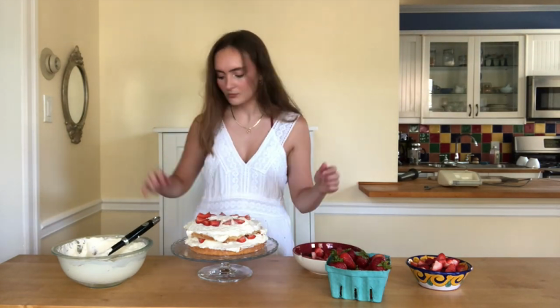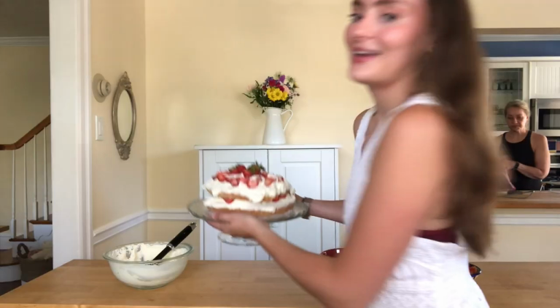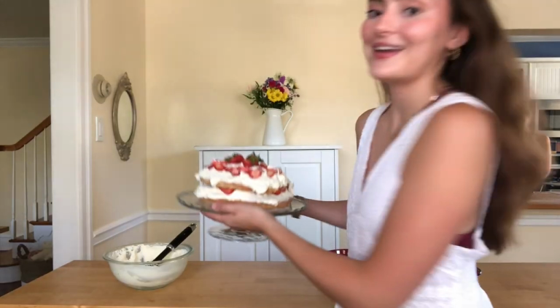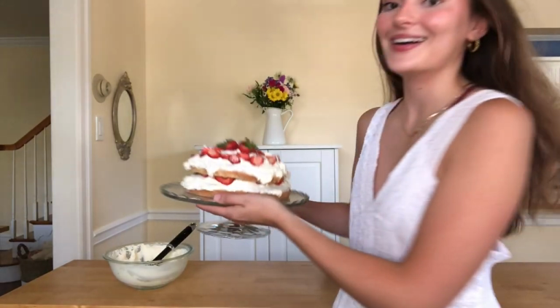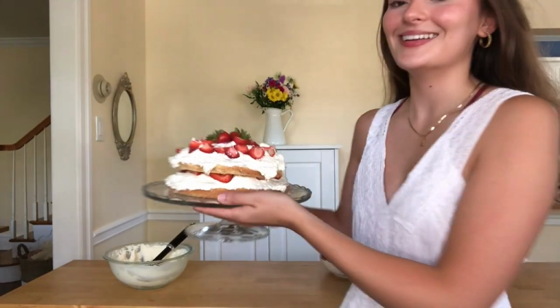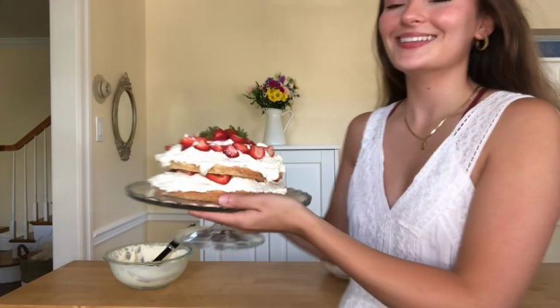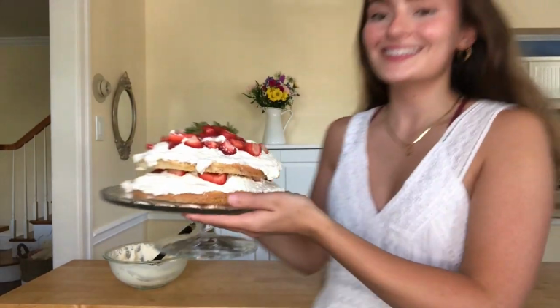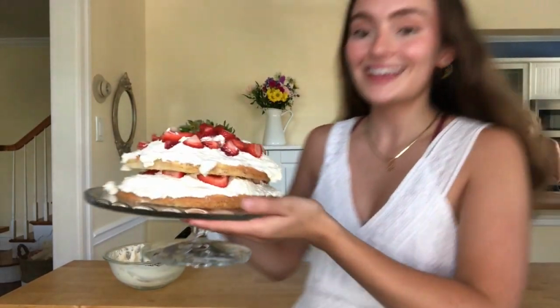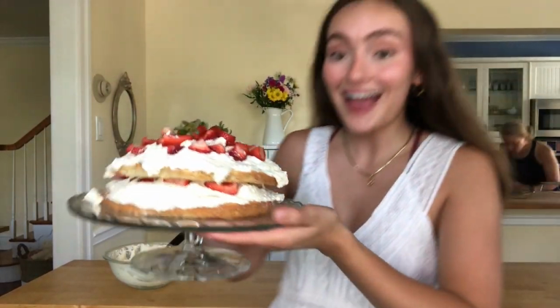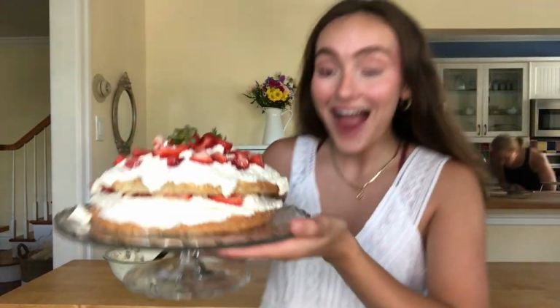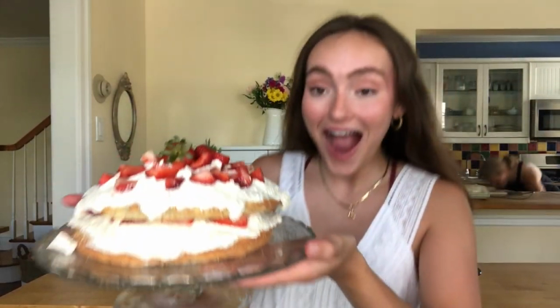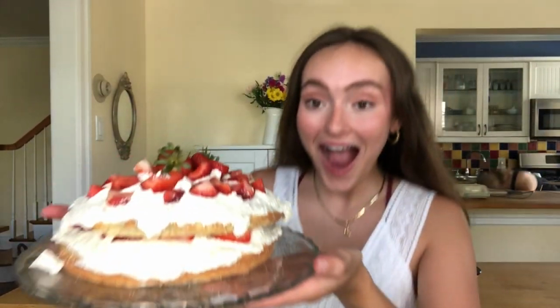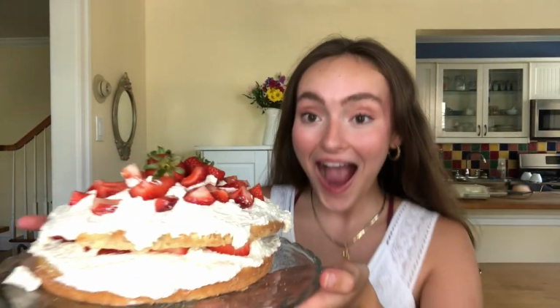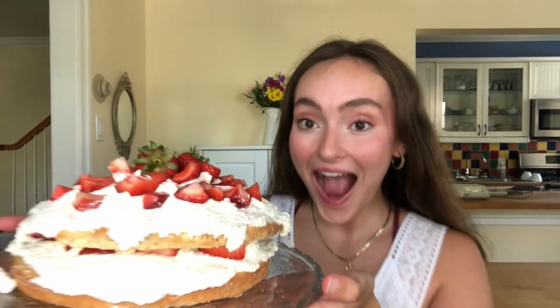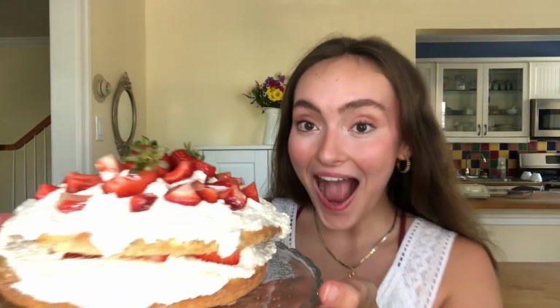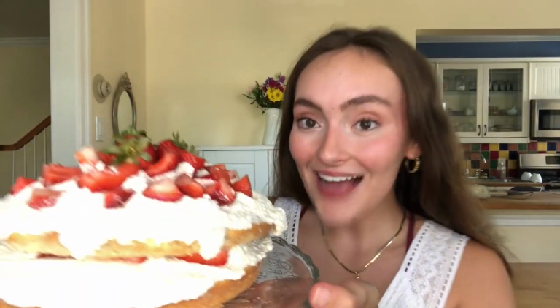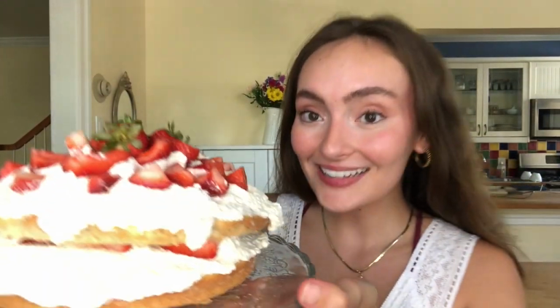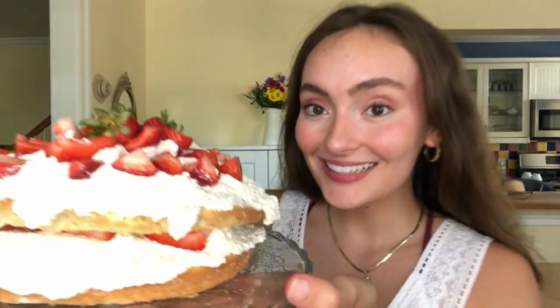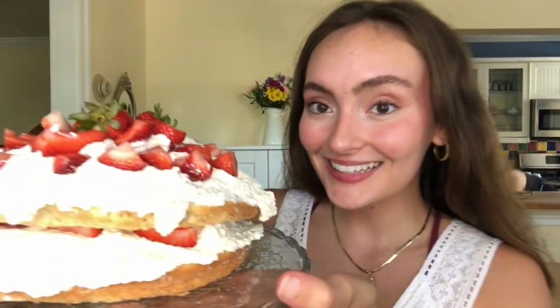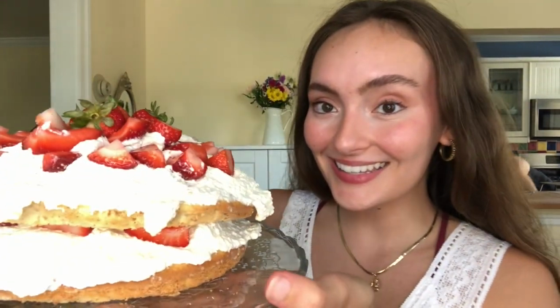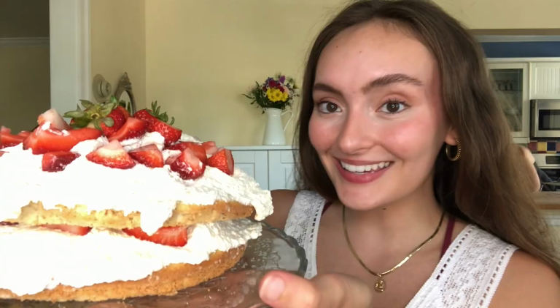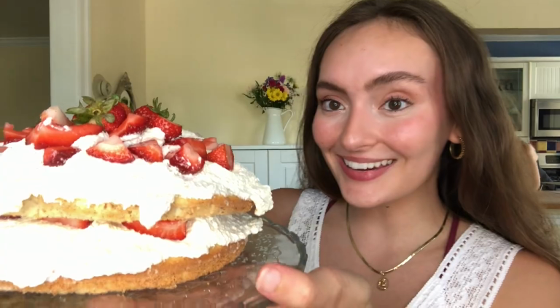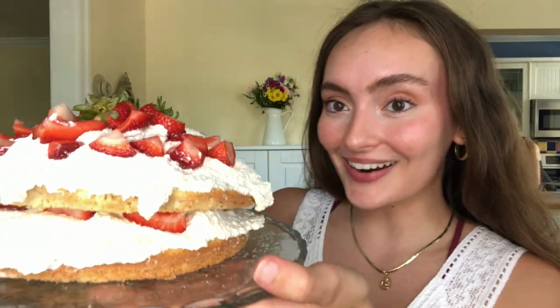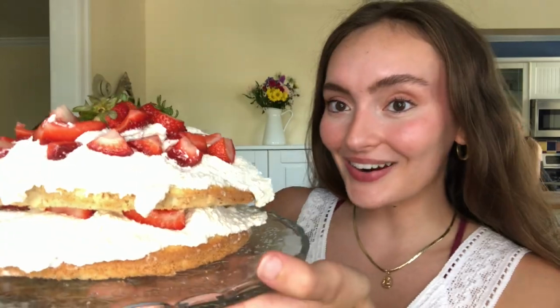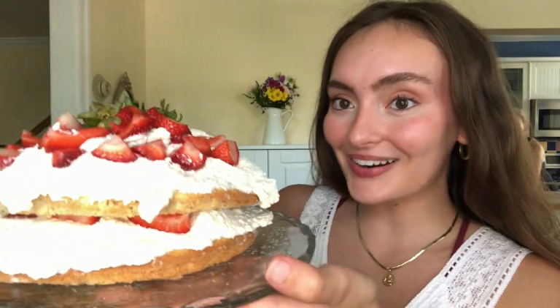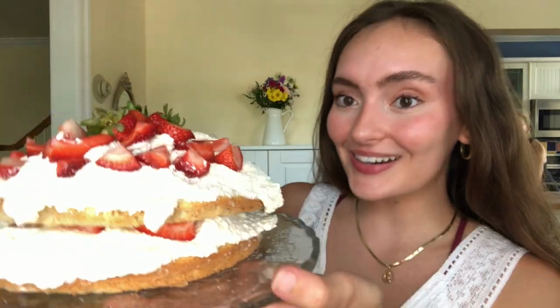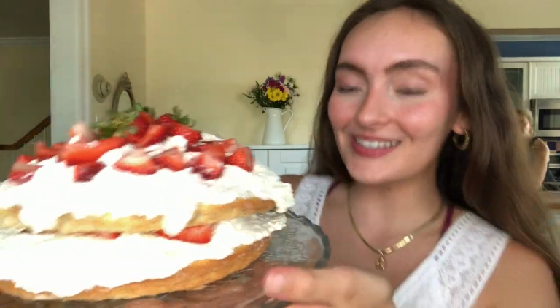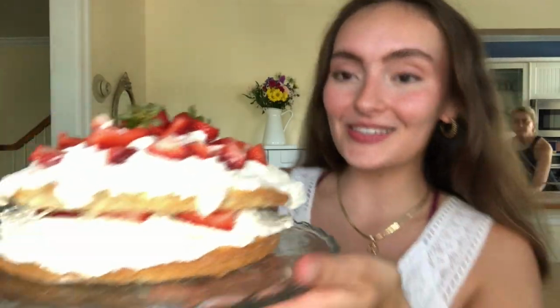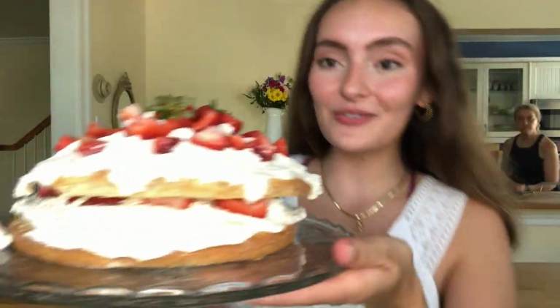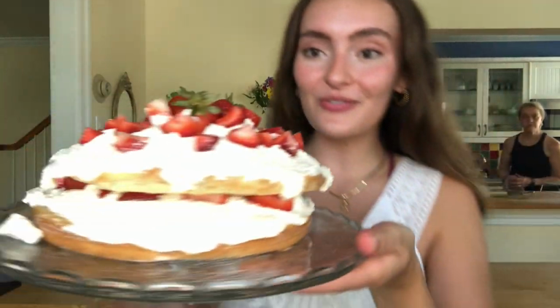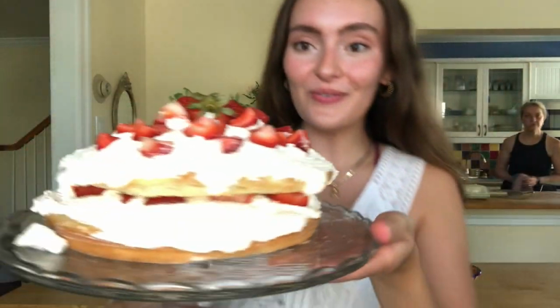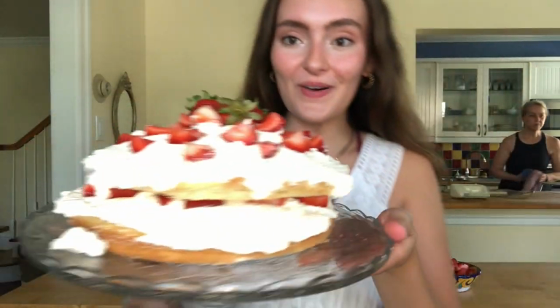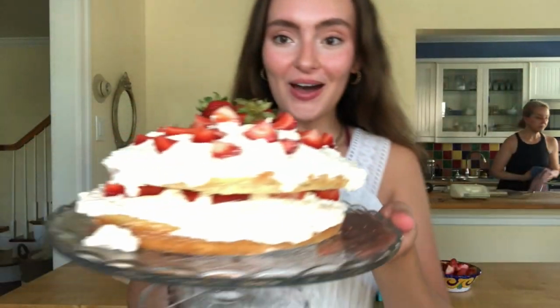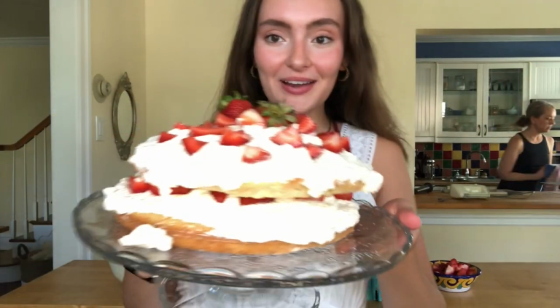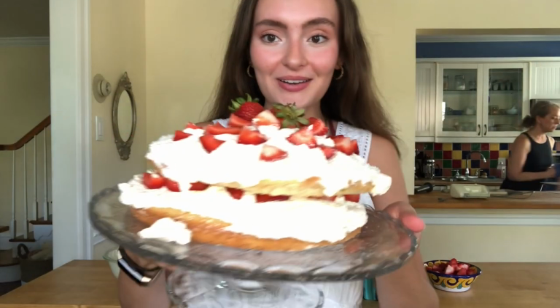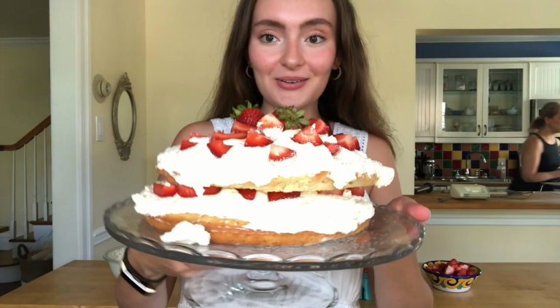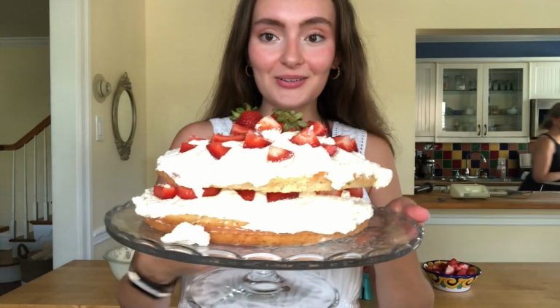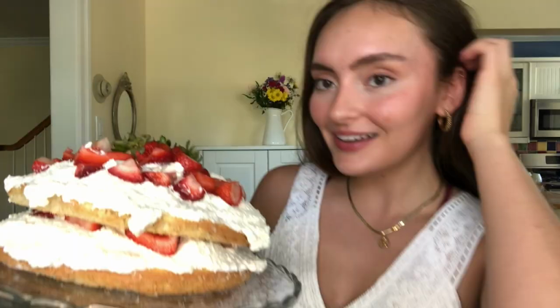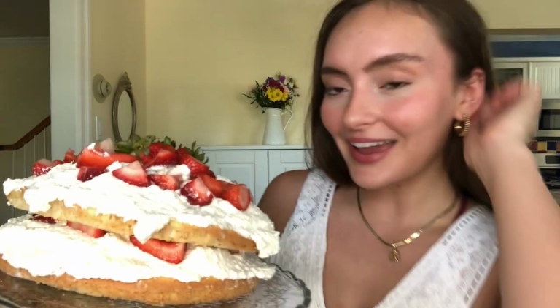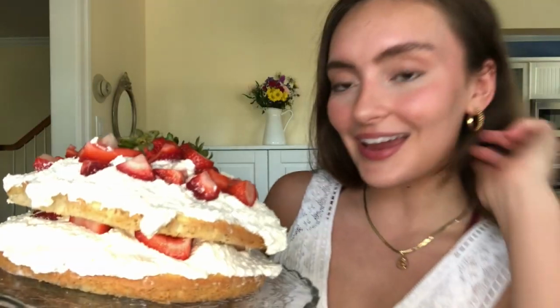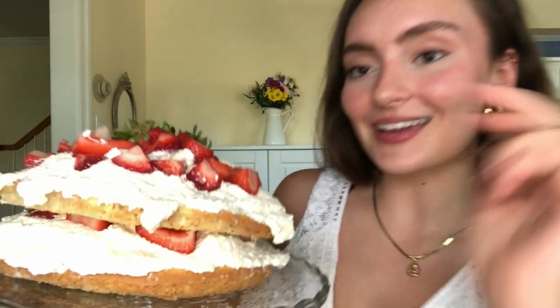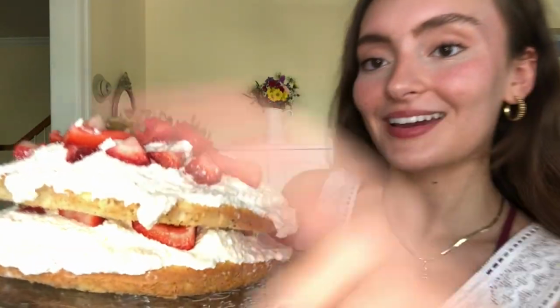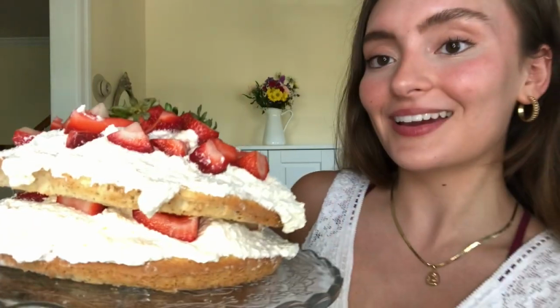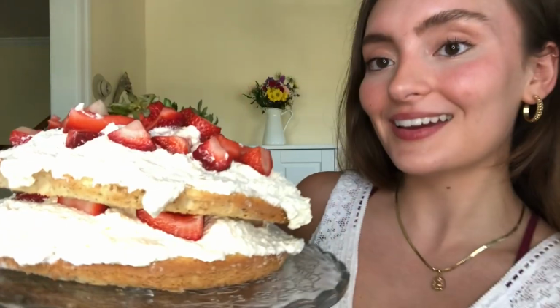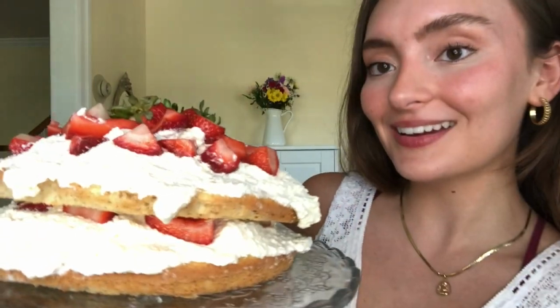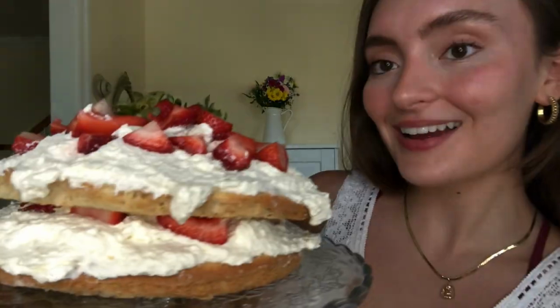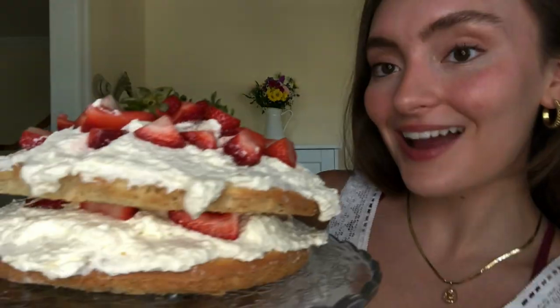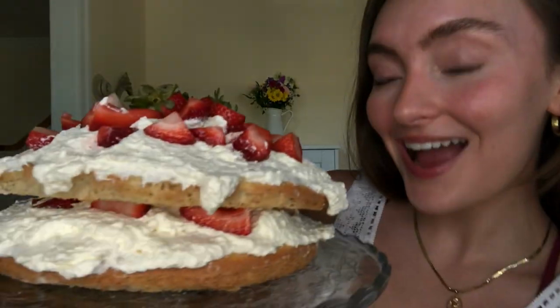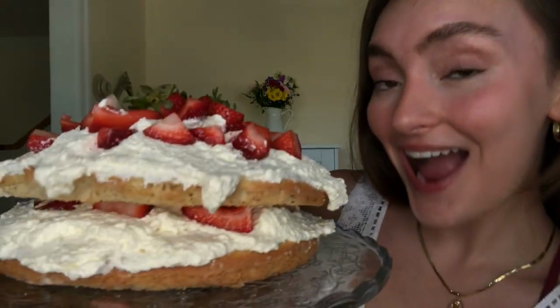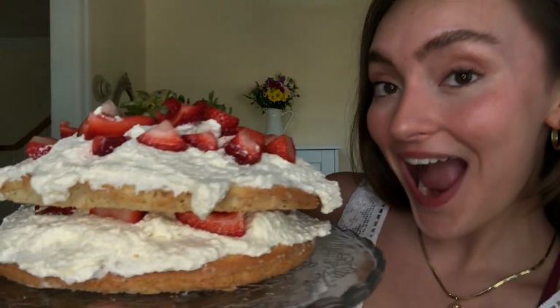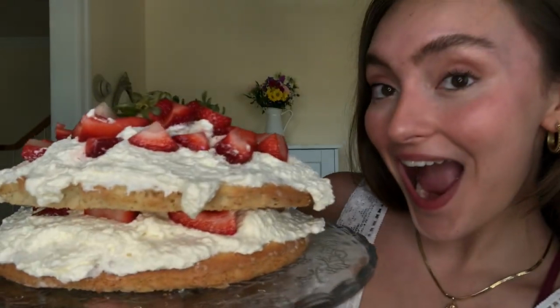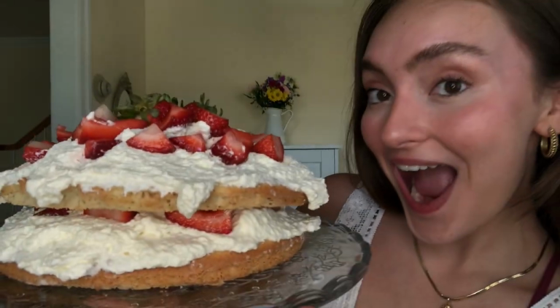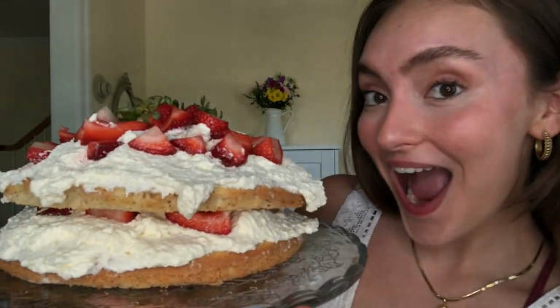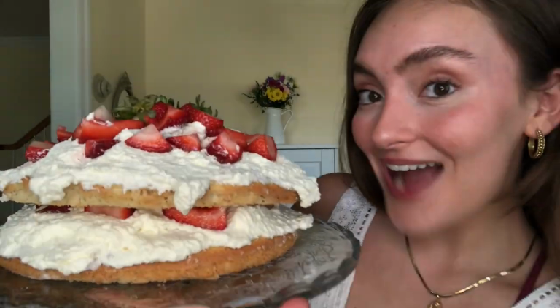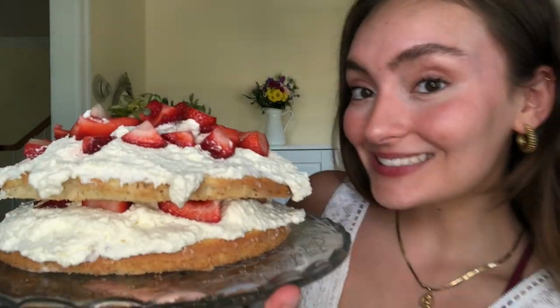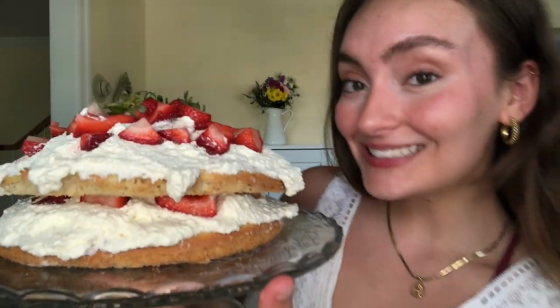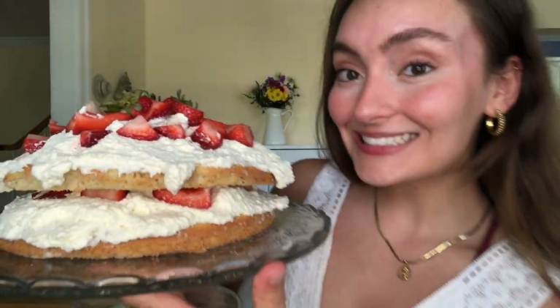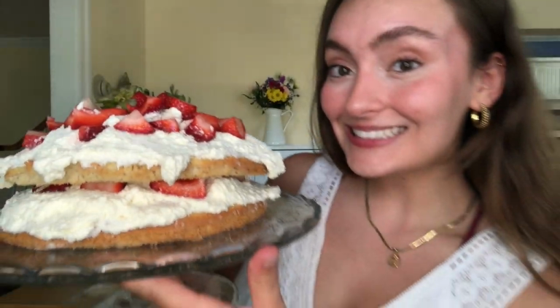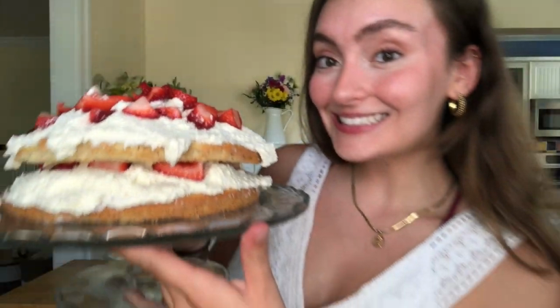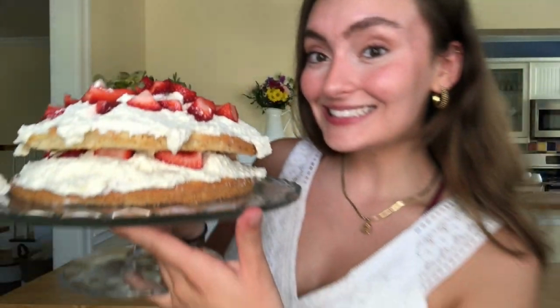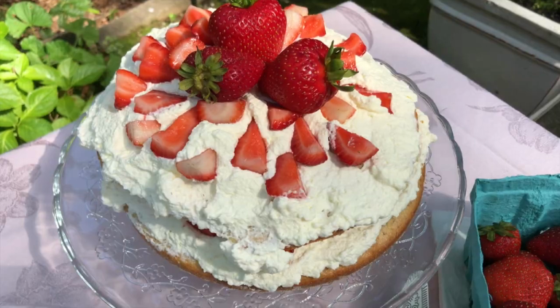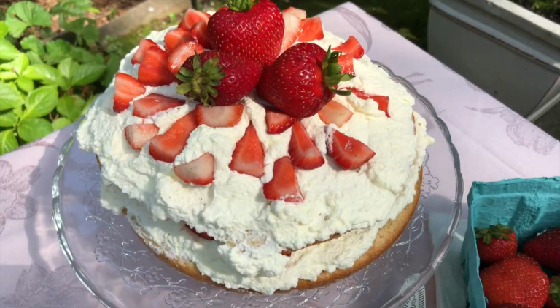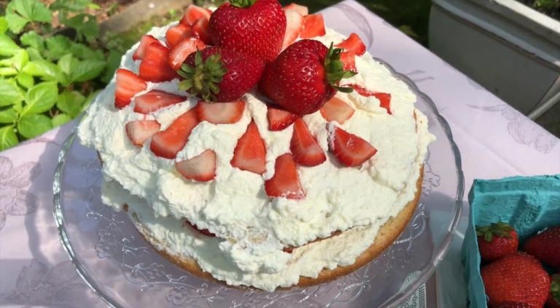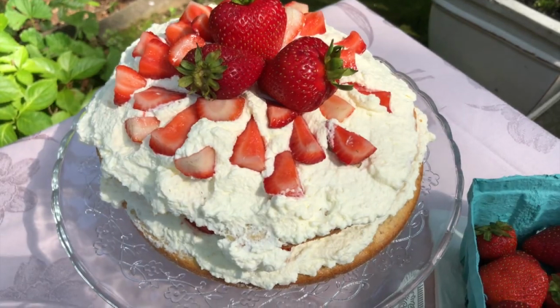And here is the final cake! We're going to get a look.